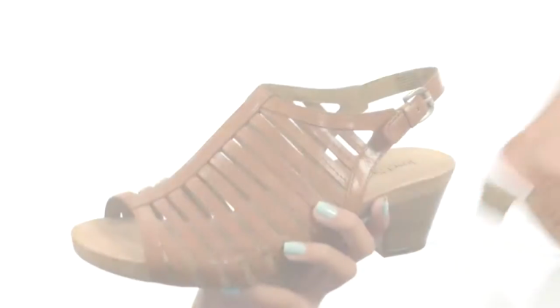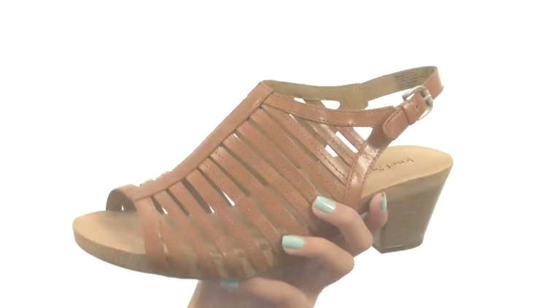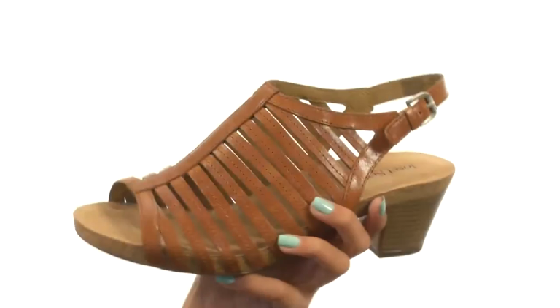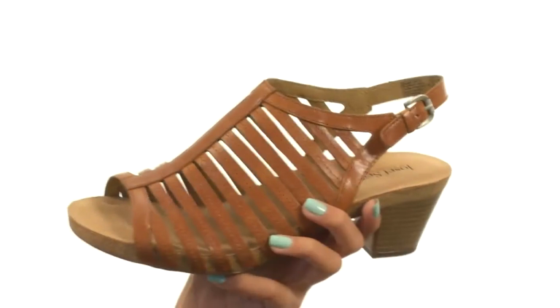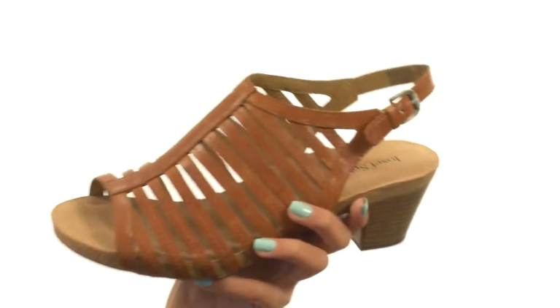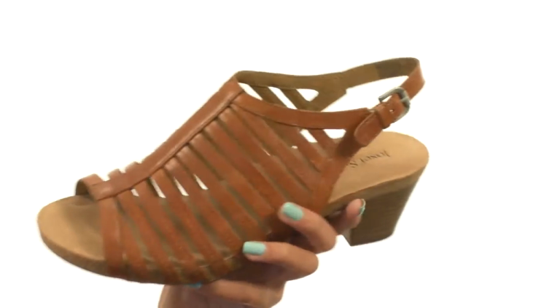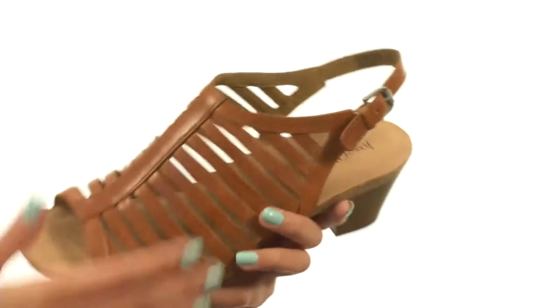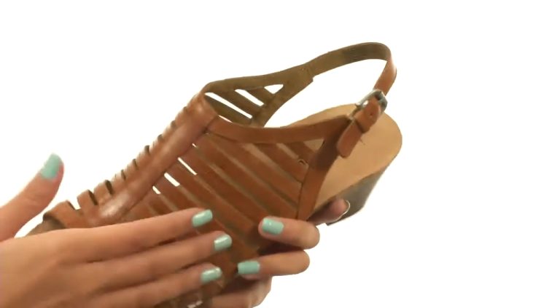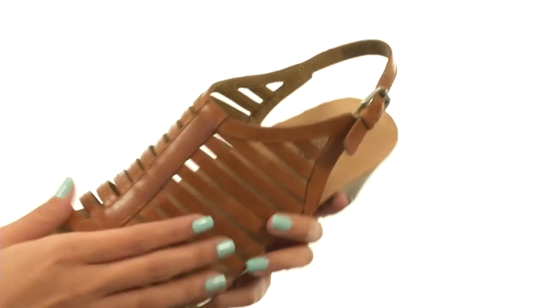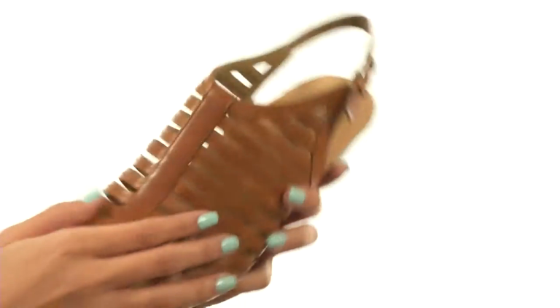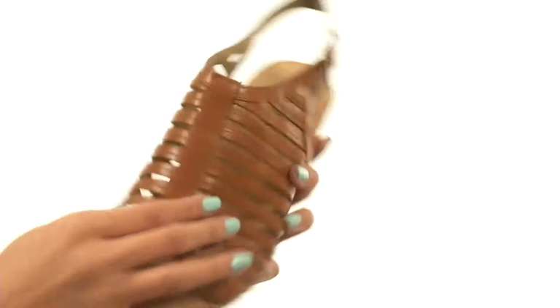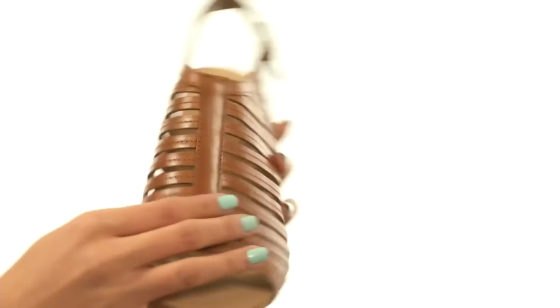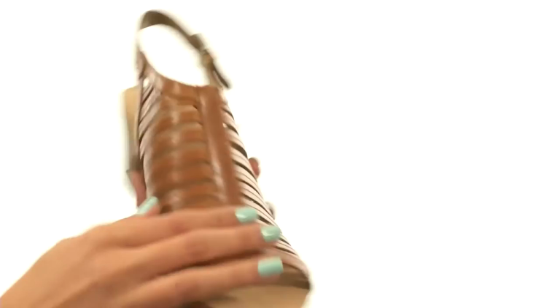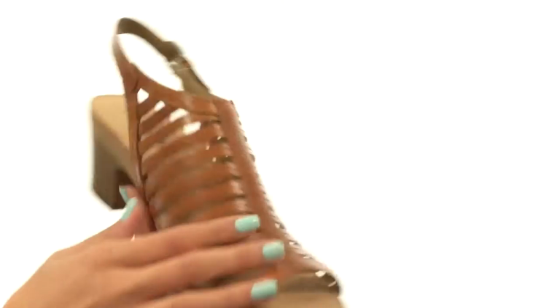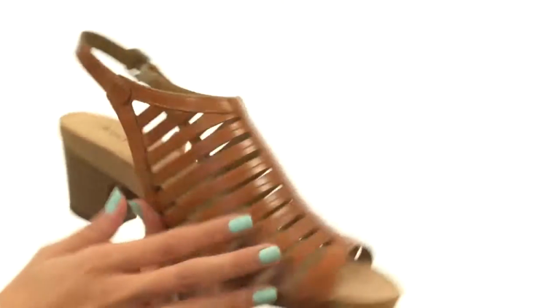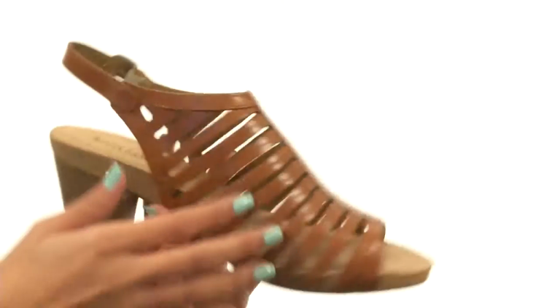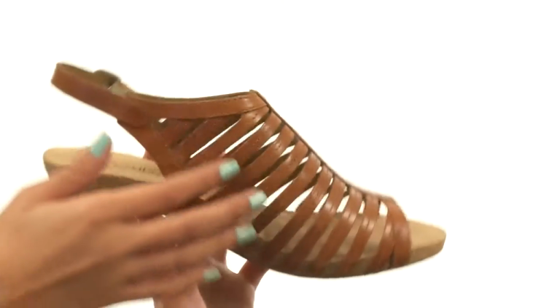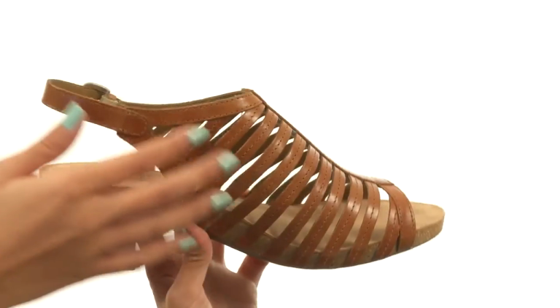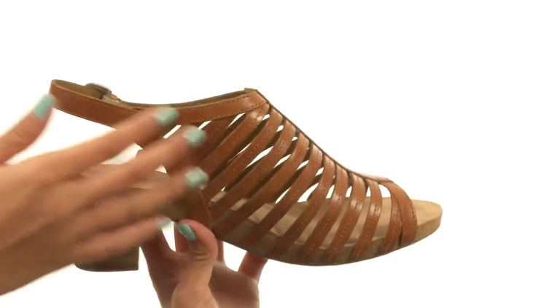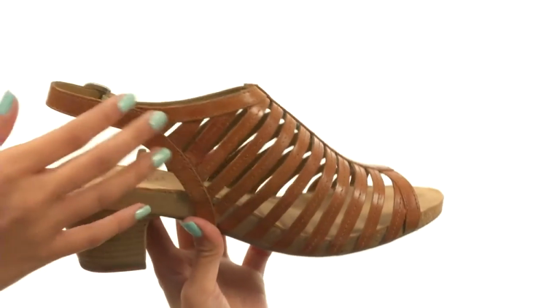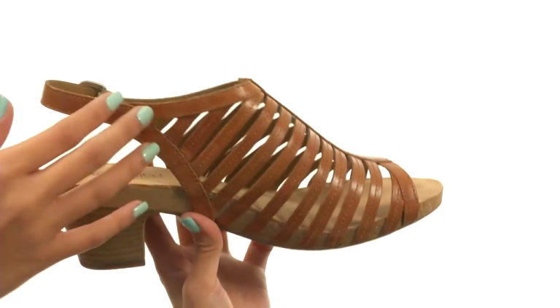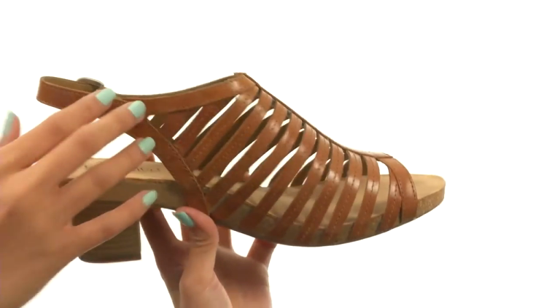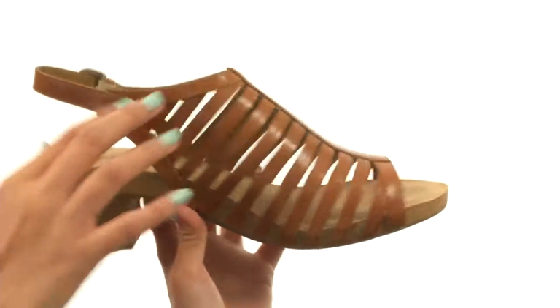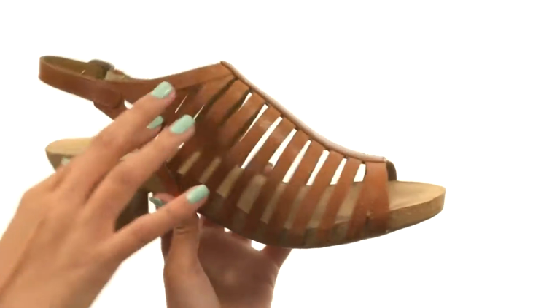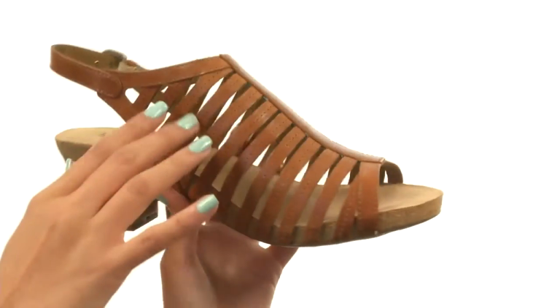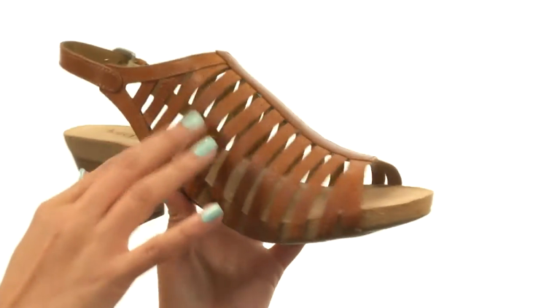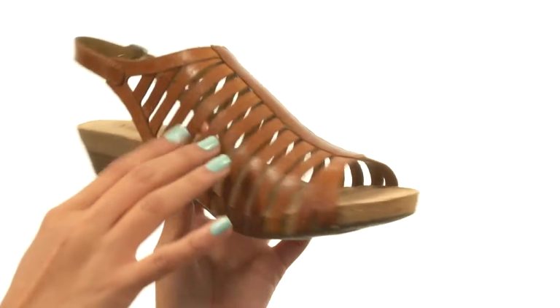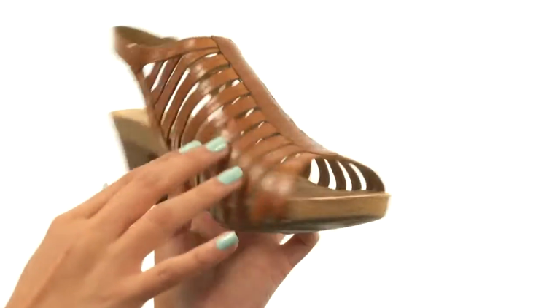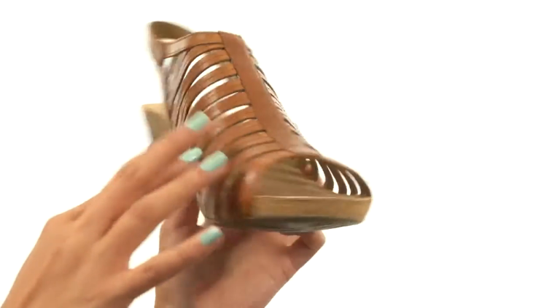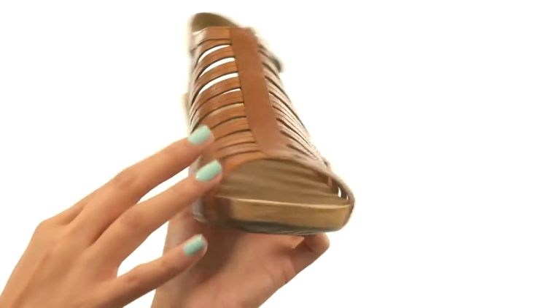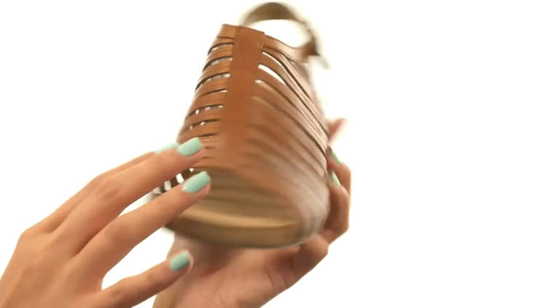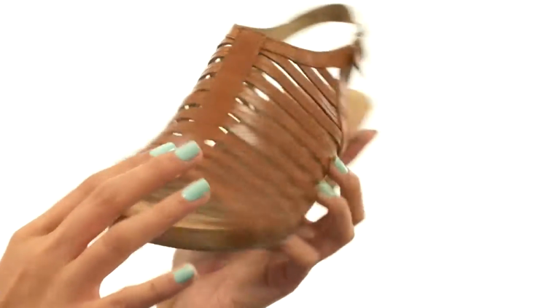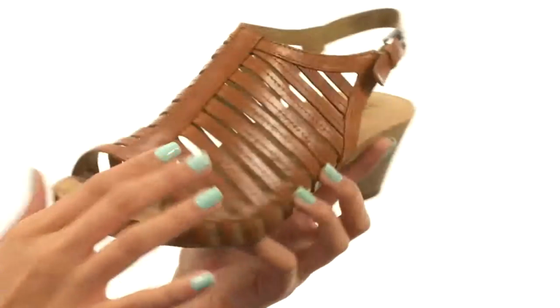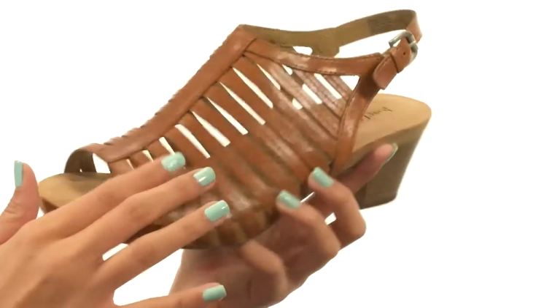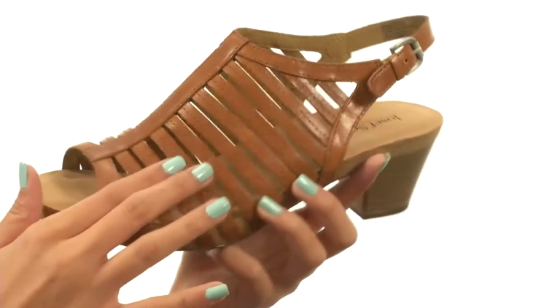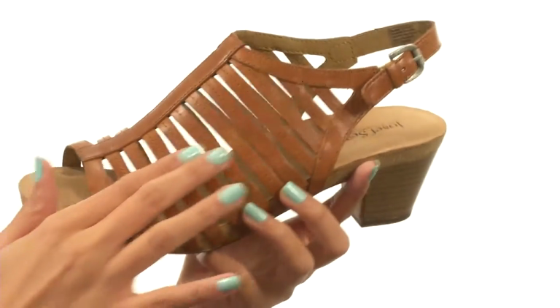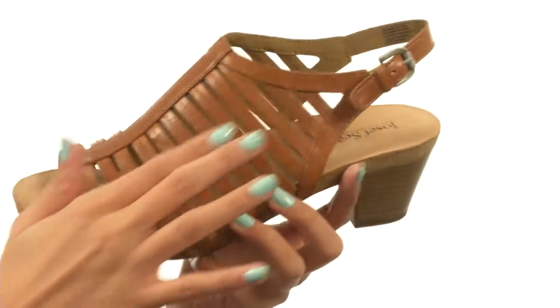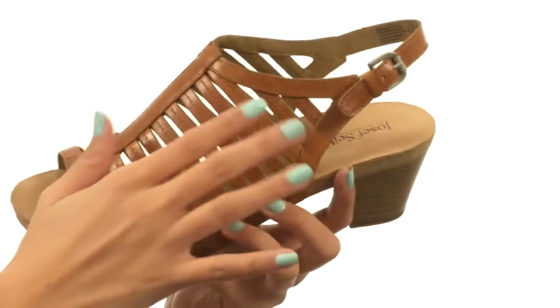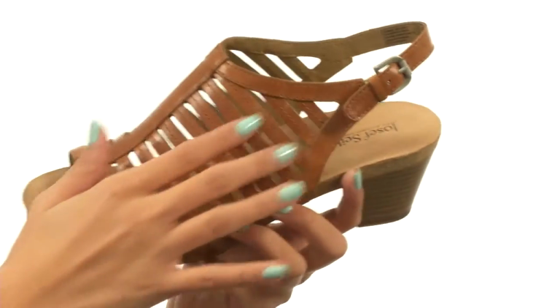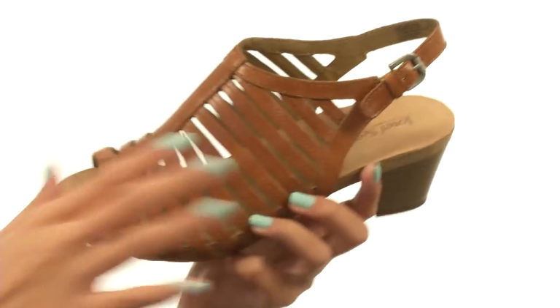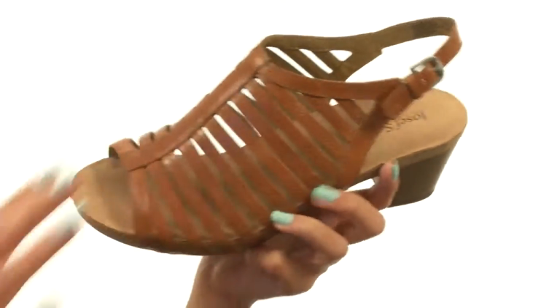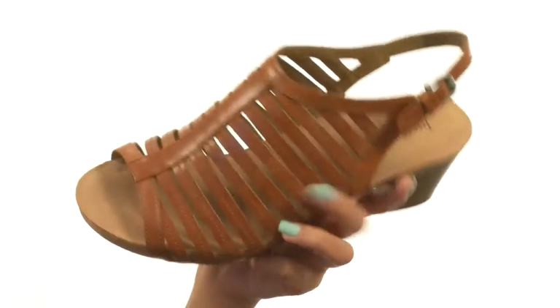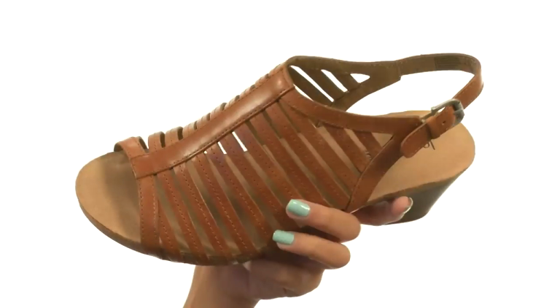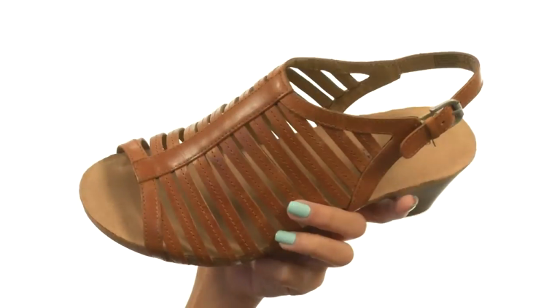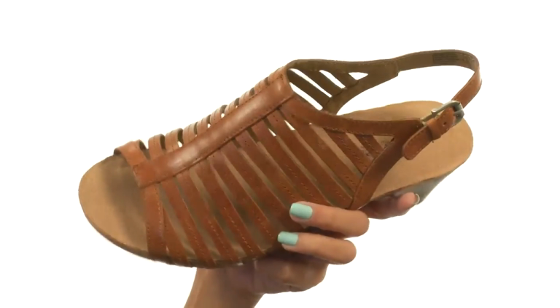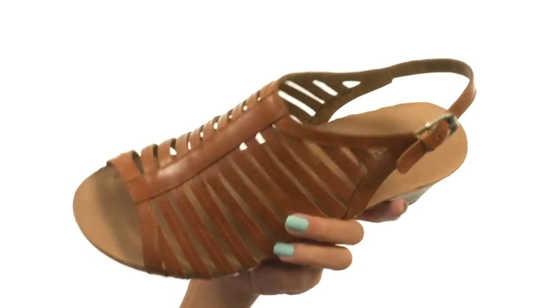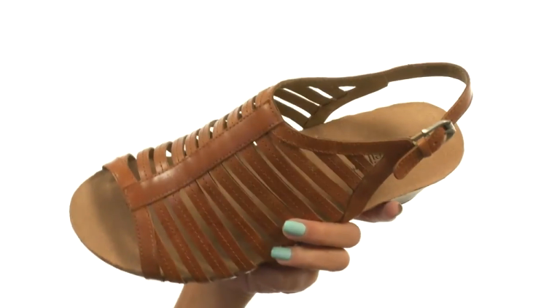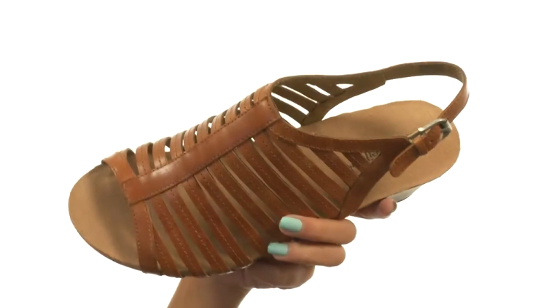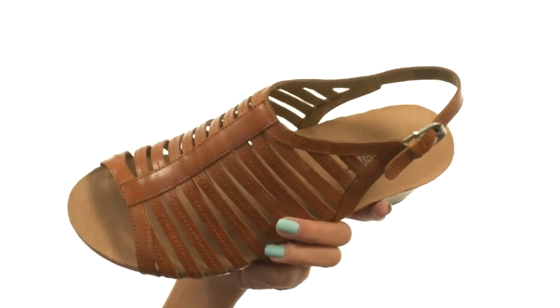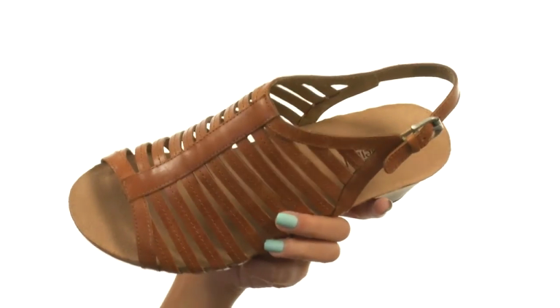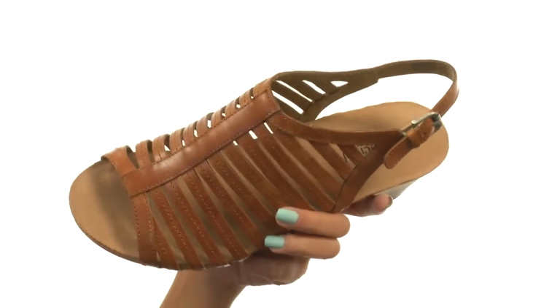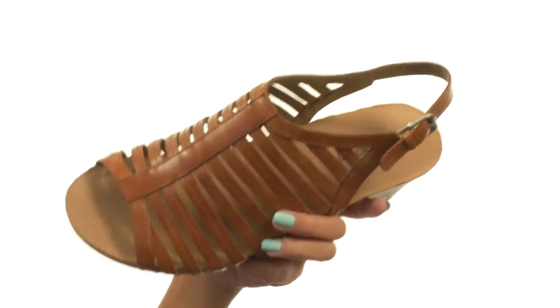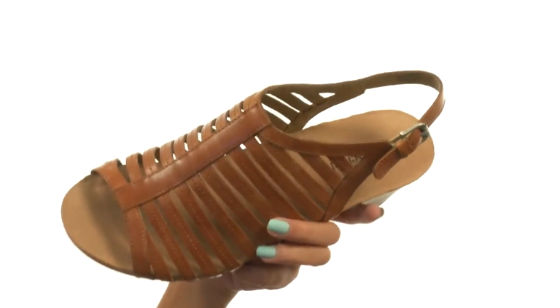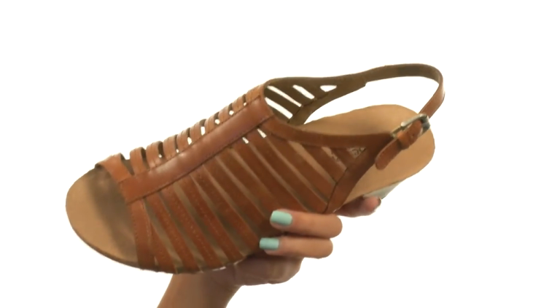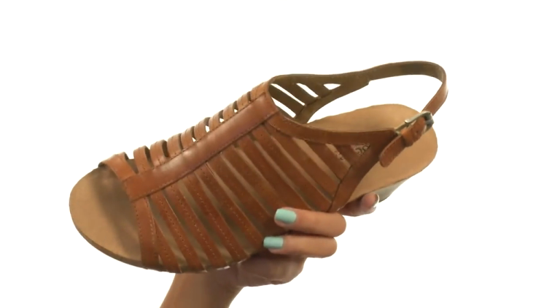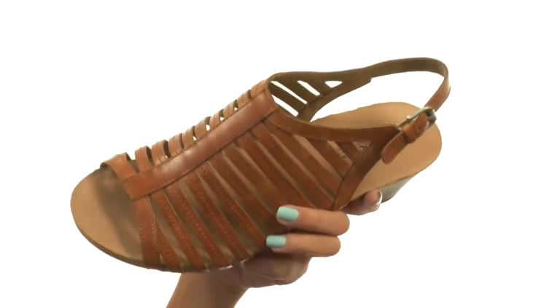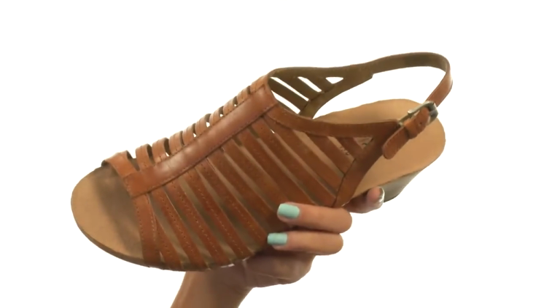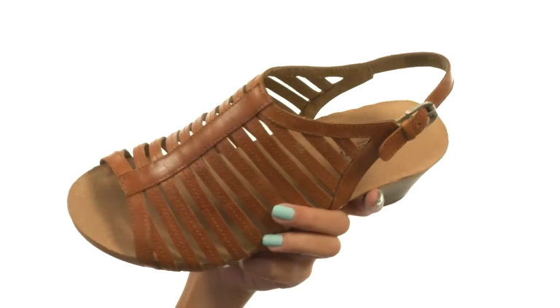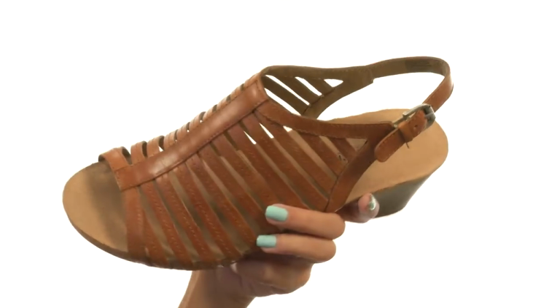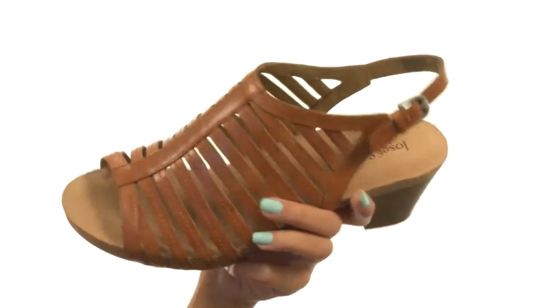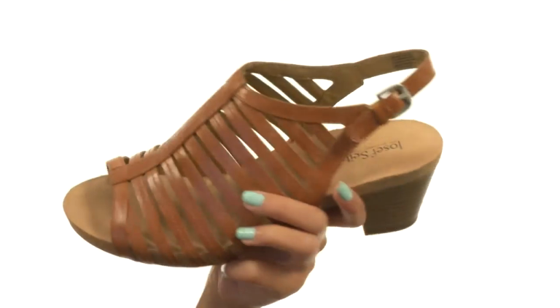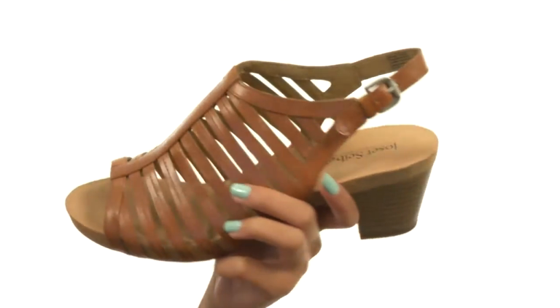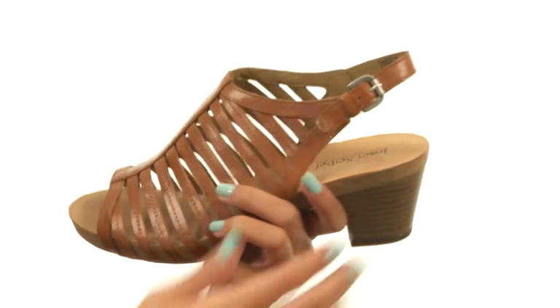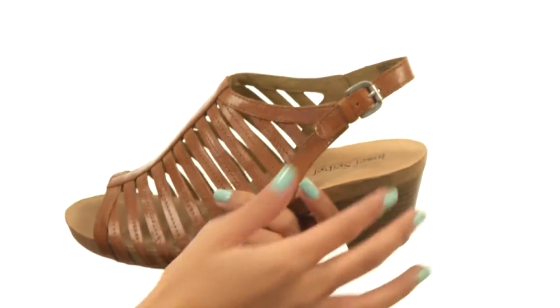This shoe is made with really strappy leather uppers and you've got these cutout details that'll give you that natural breathability factor, which is nice.